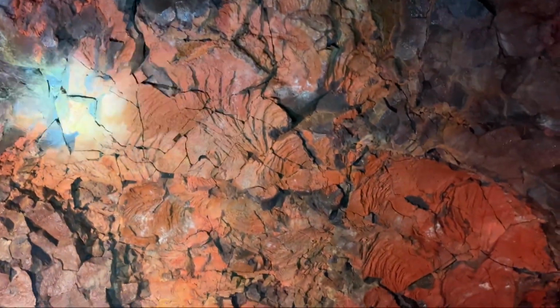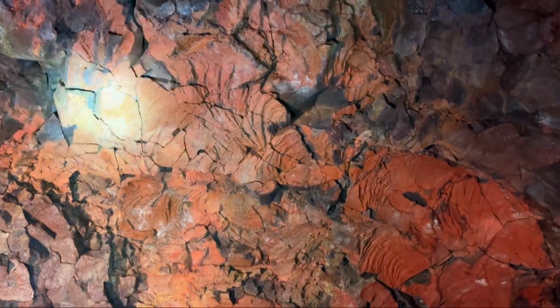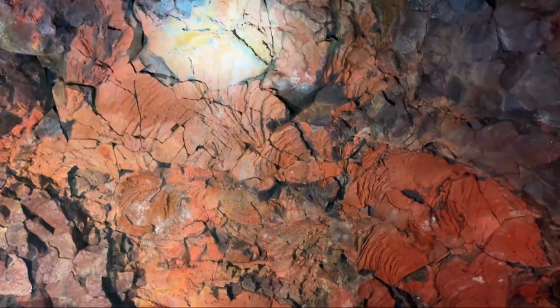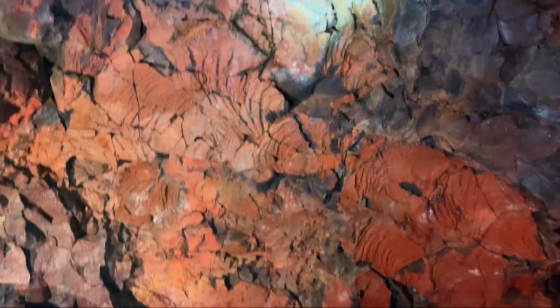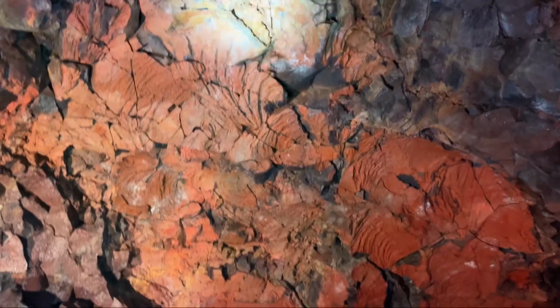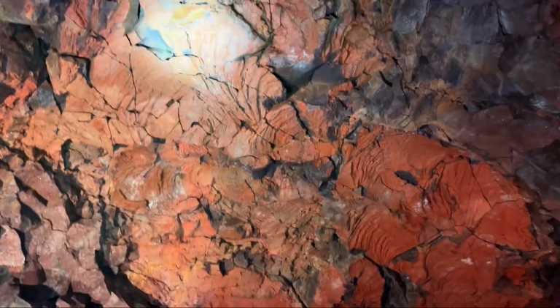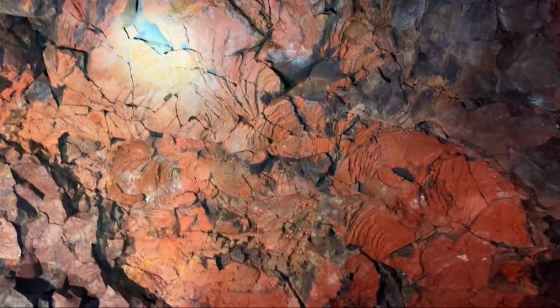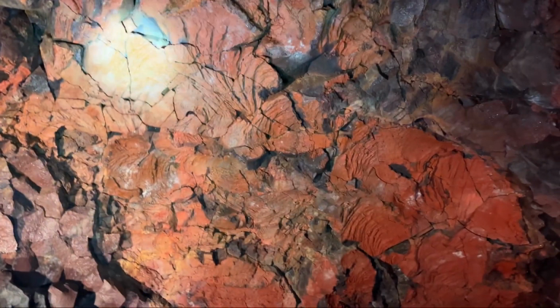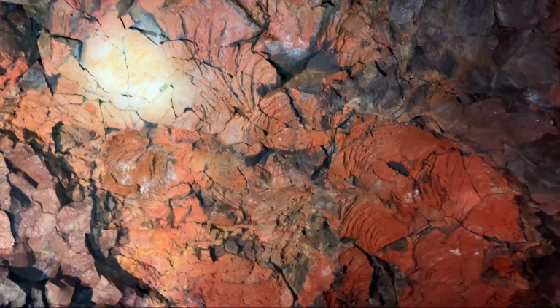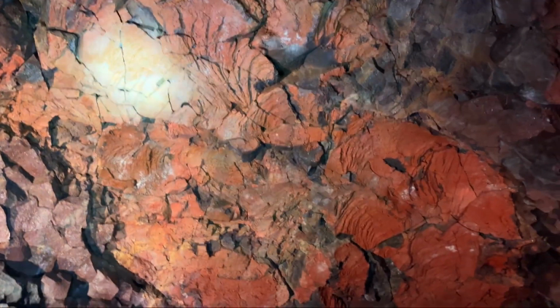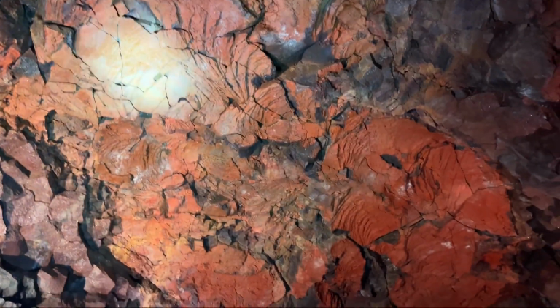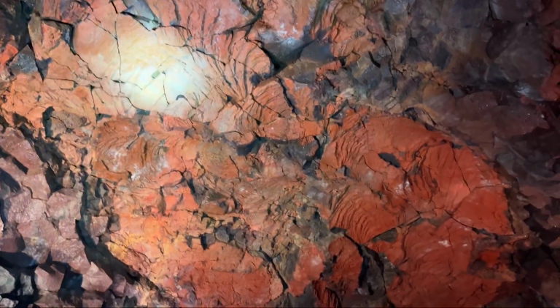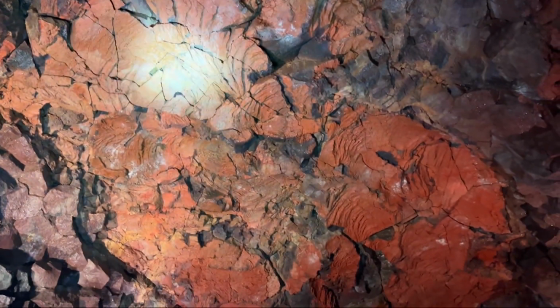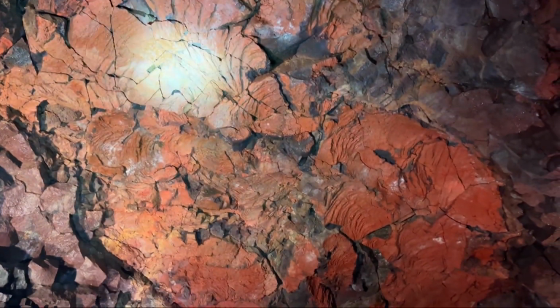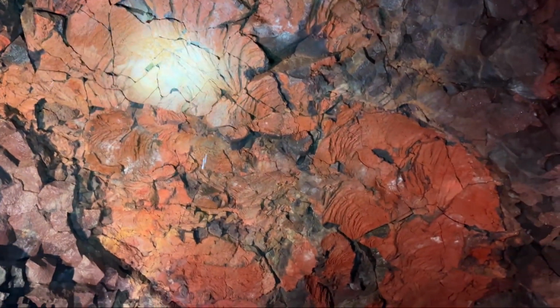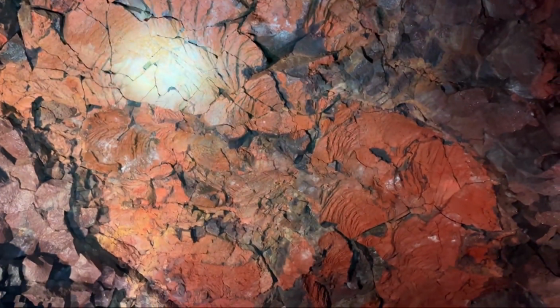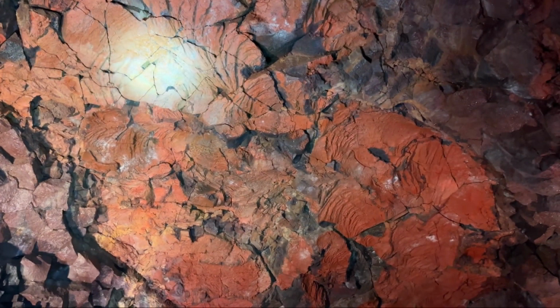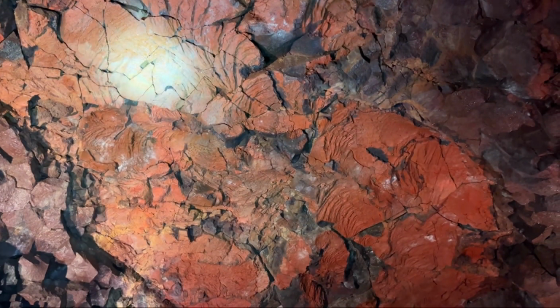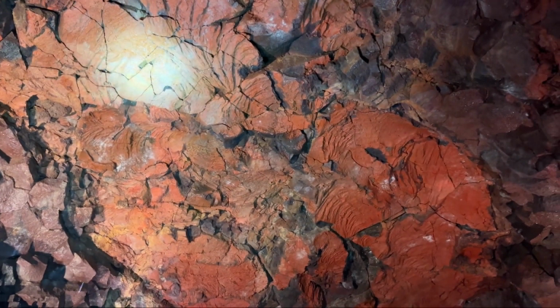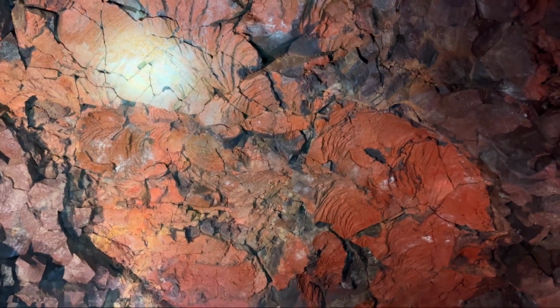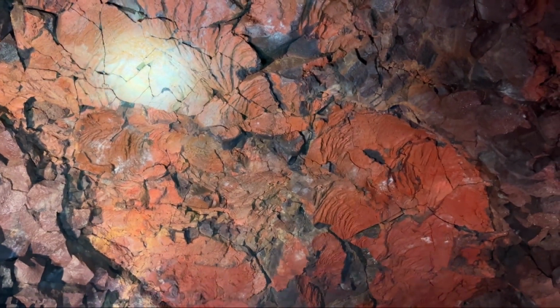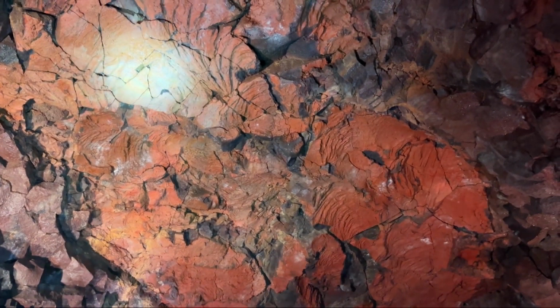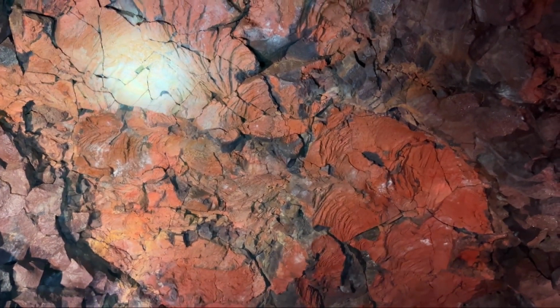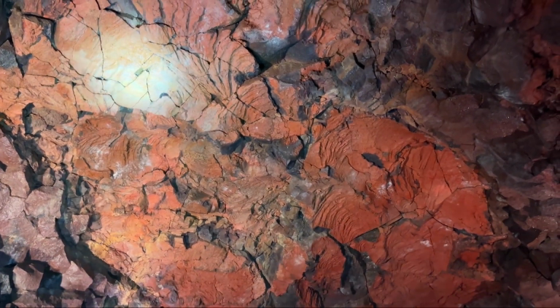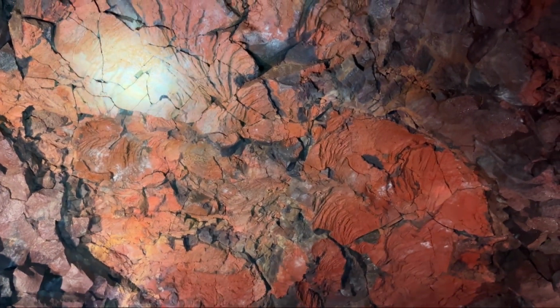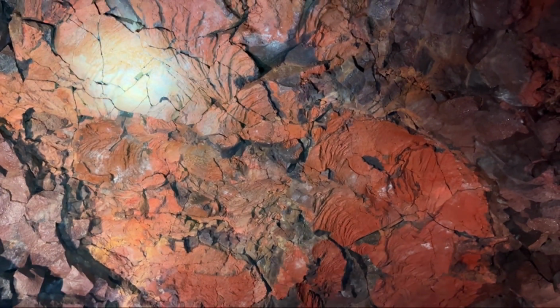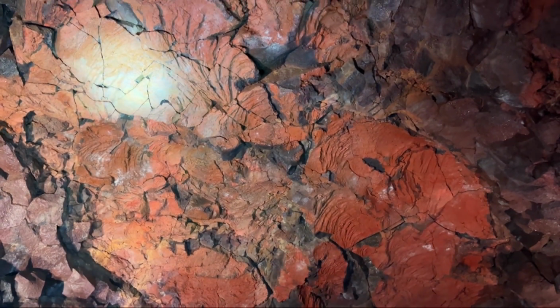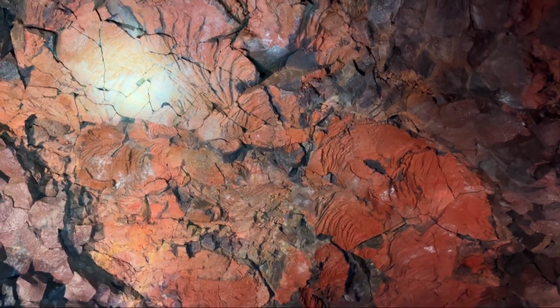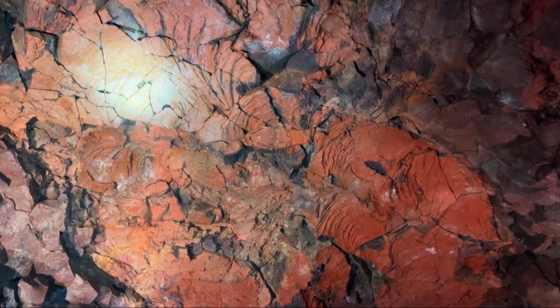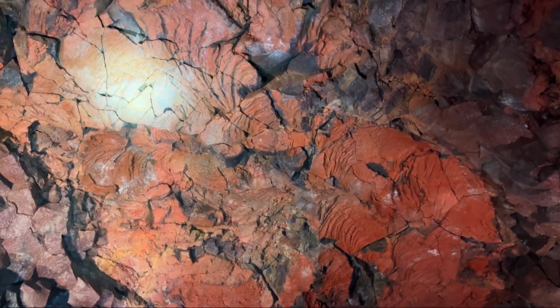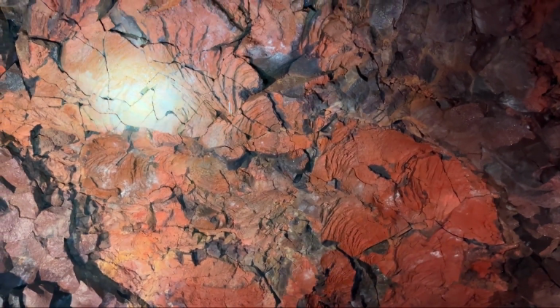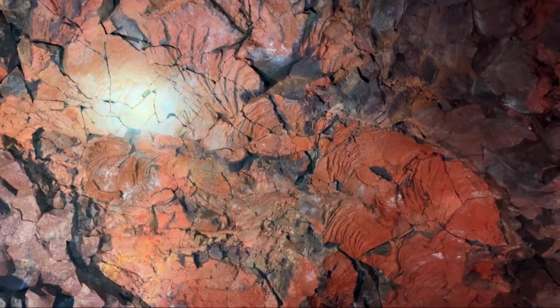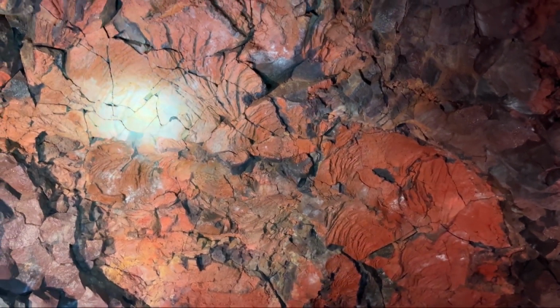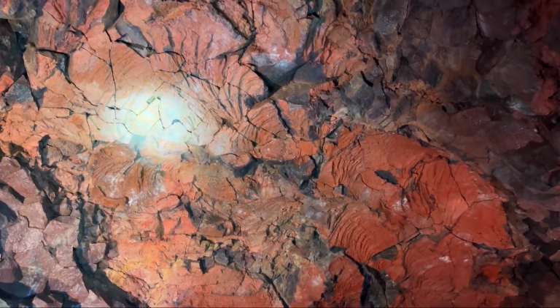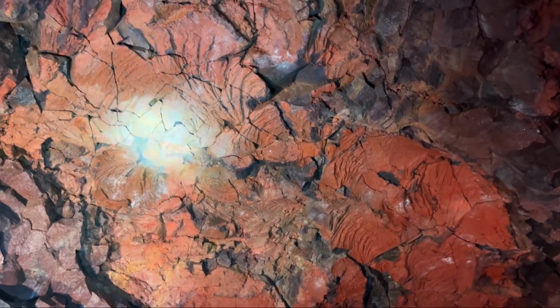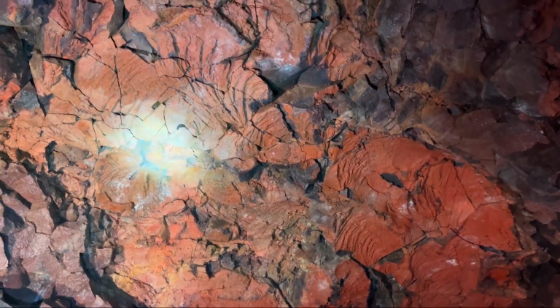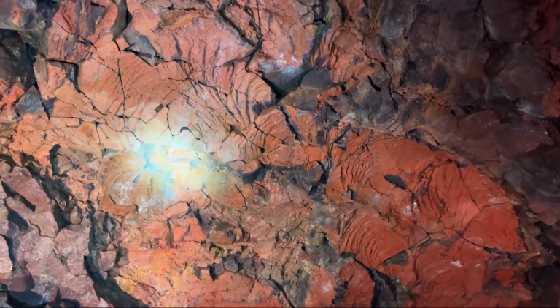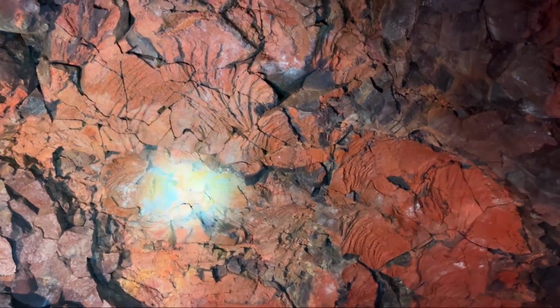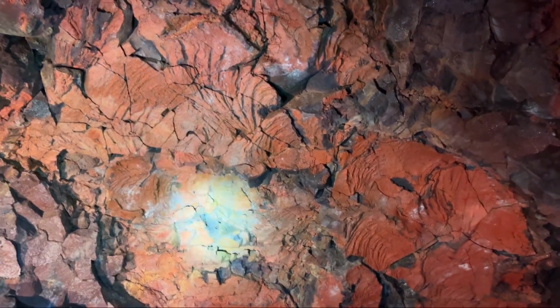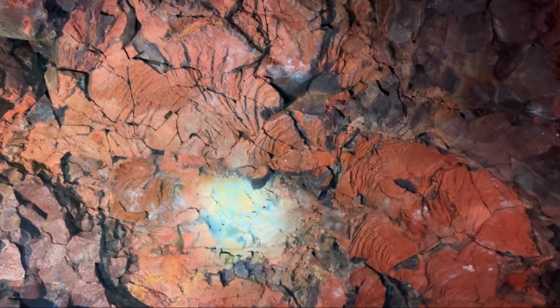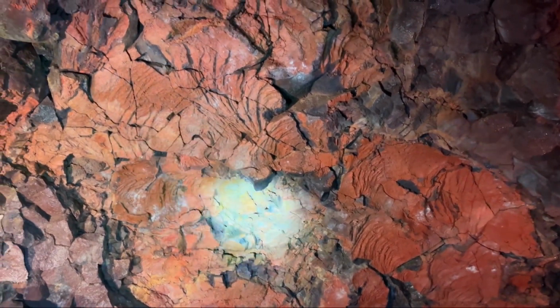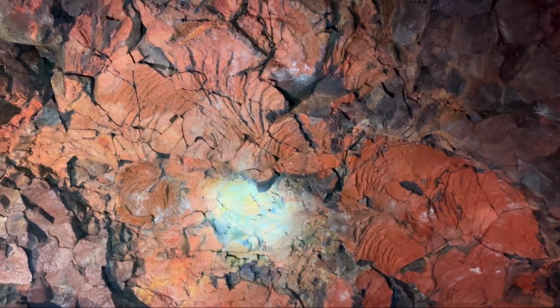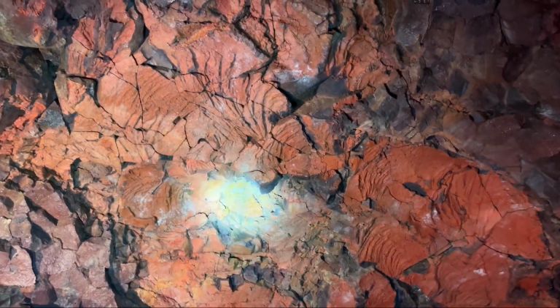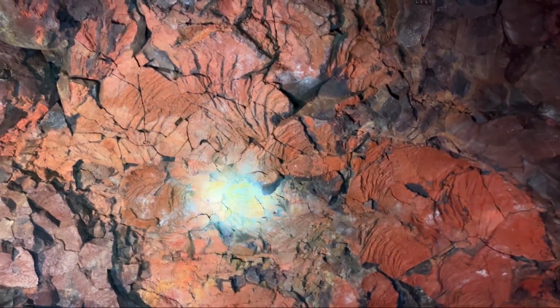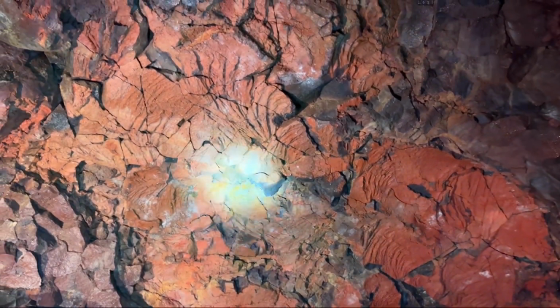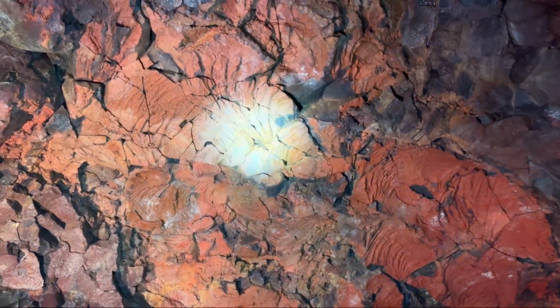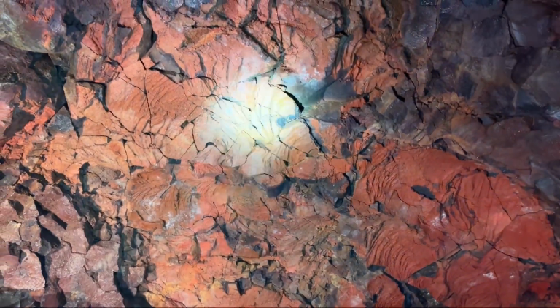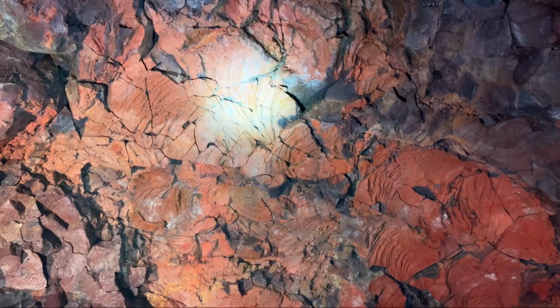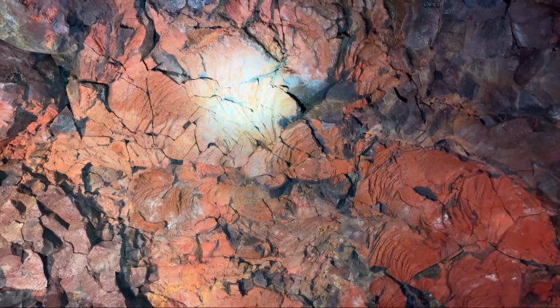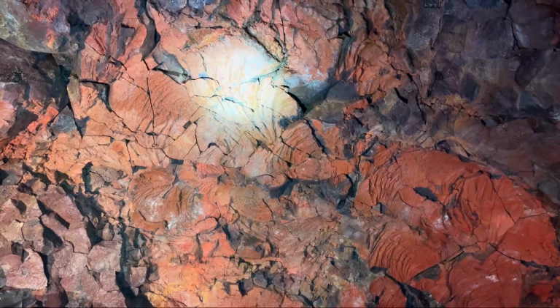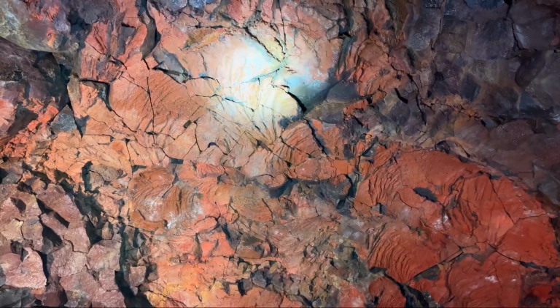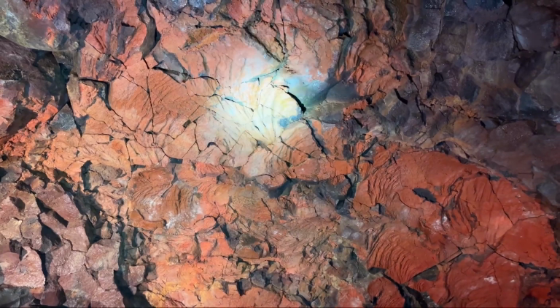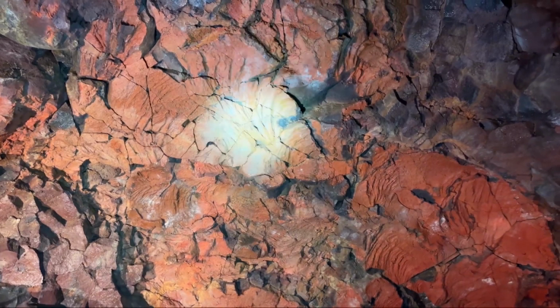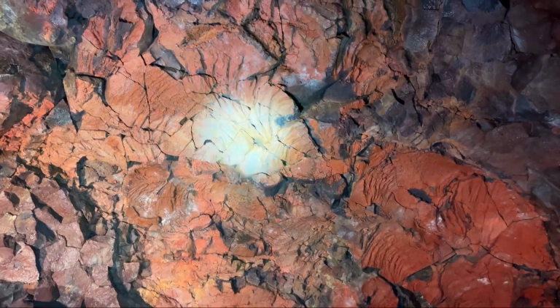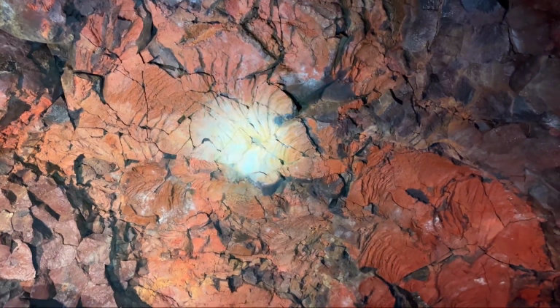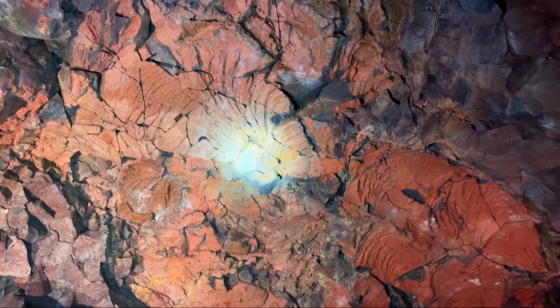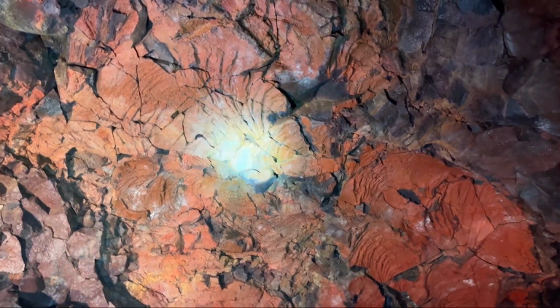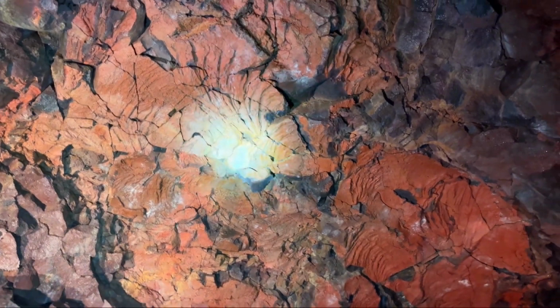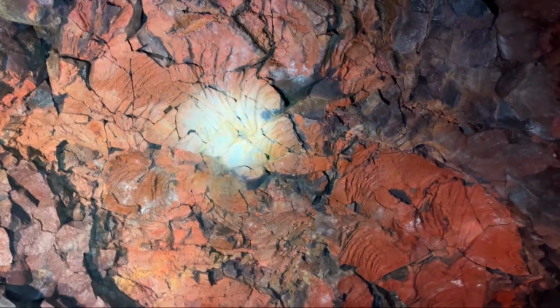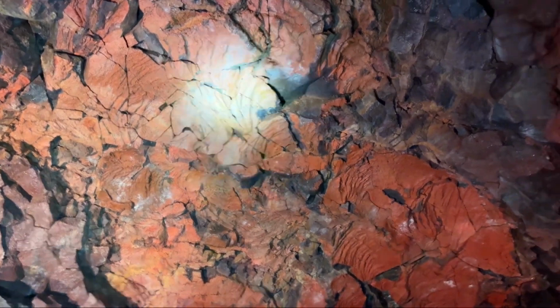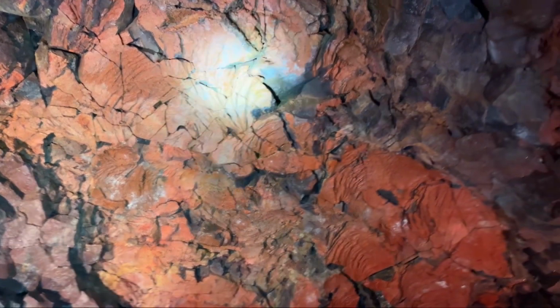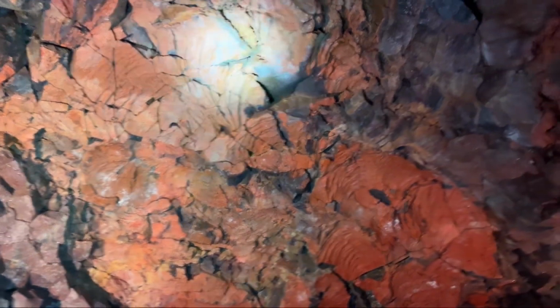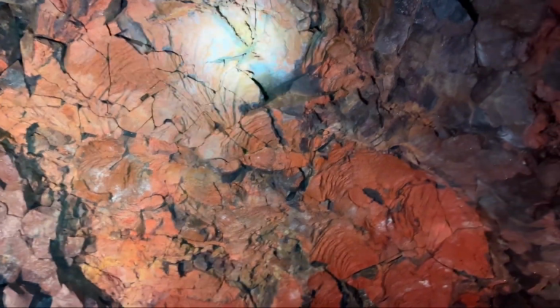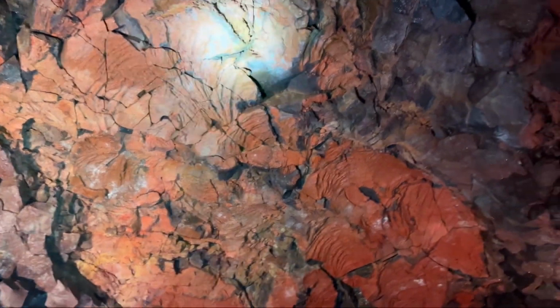So, what do you think the red is? Sulphur. No, not sulfur. Iron? Iron, yes. This is iron. This is oxidized iron.